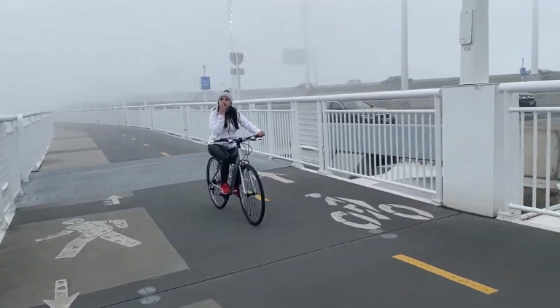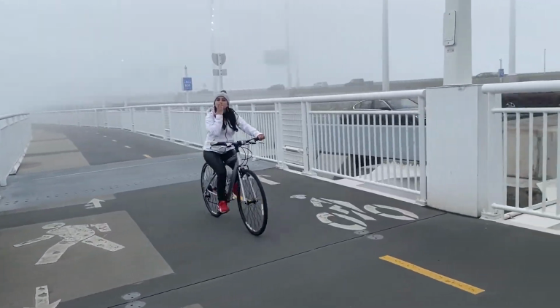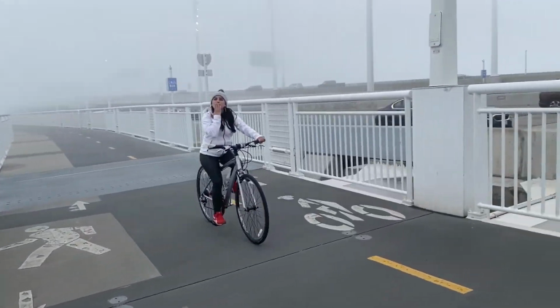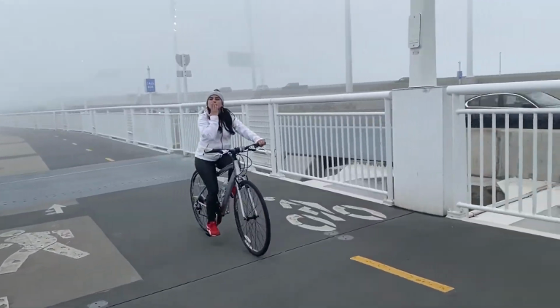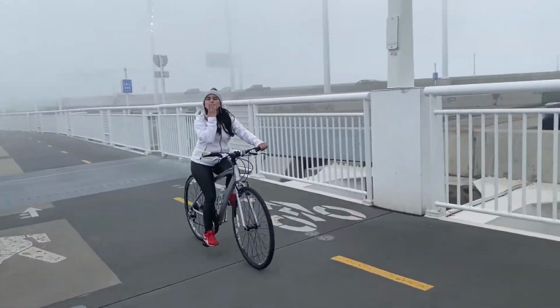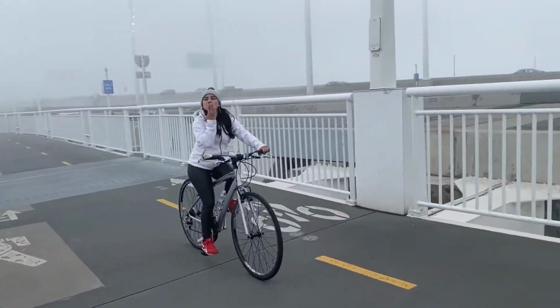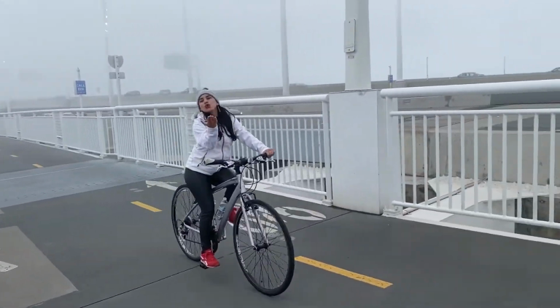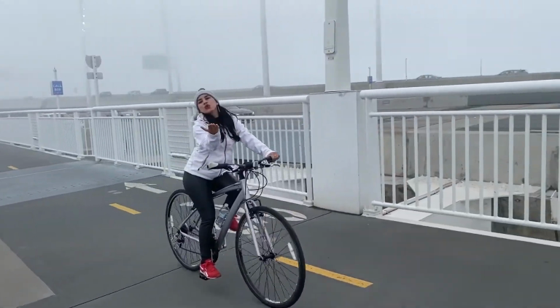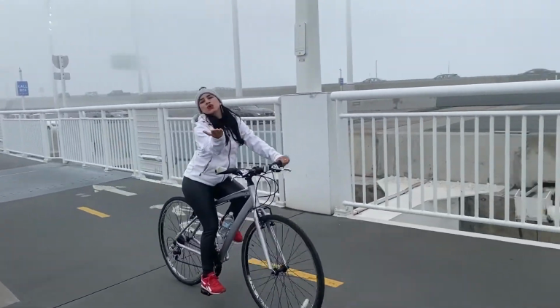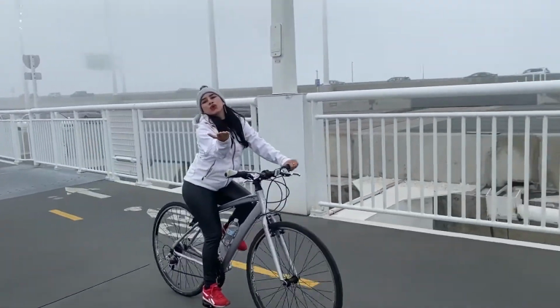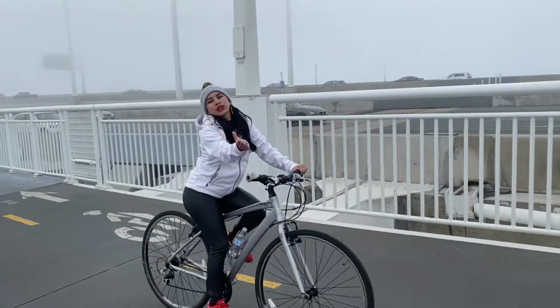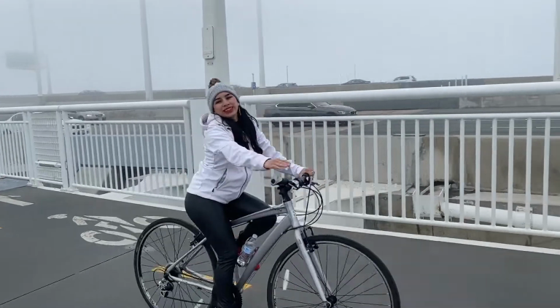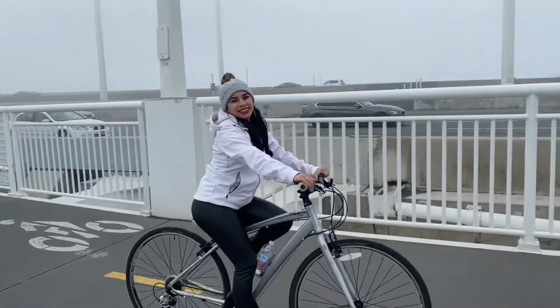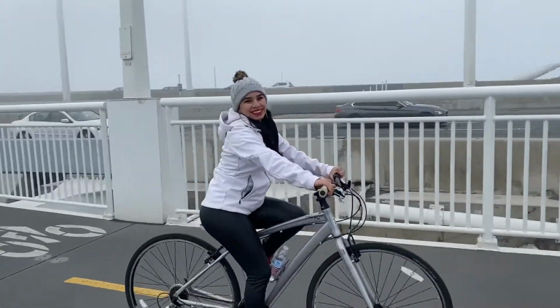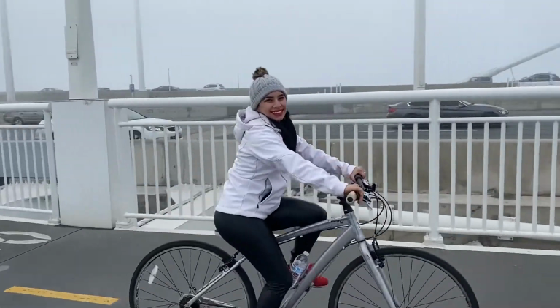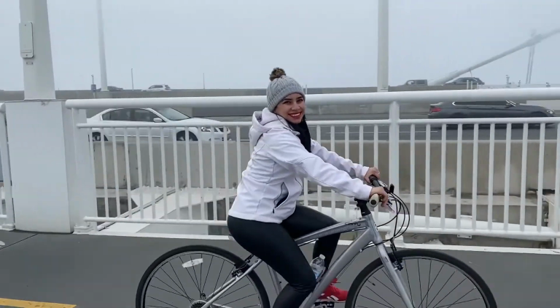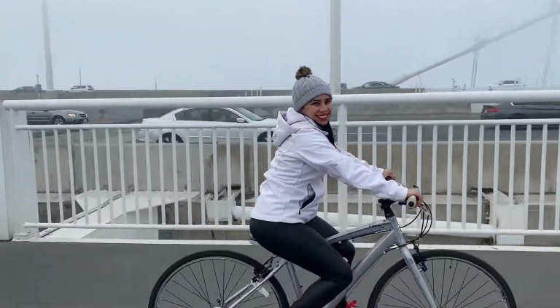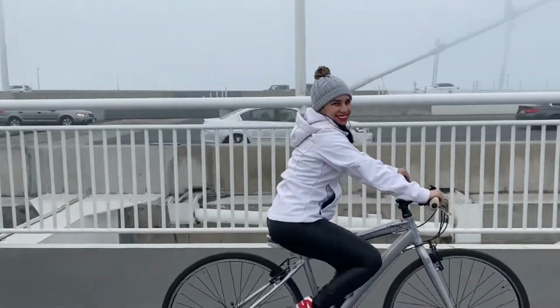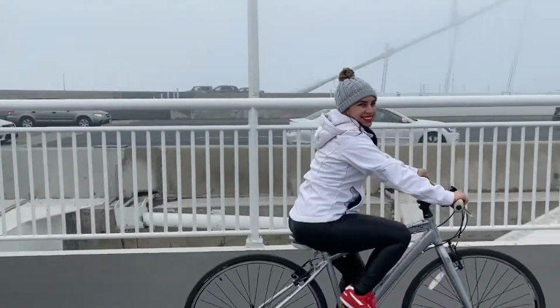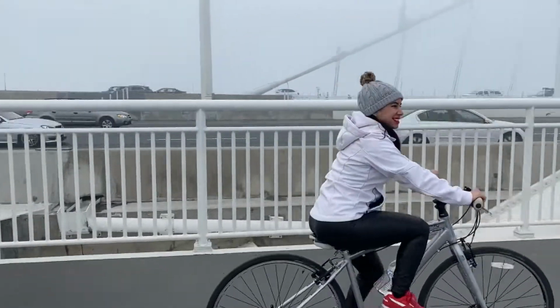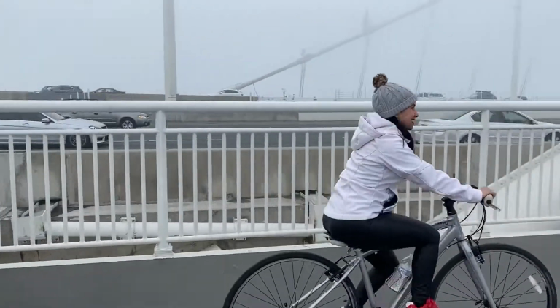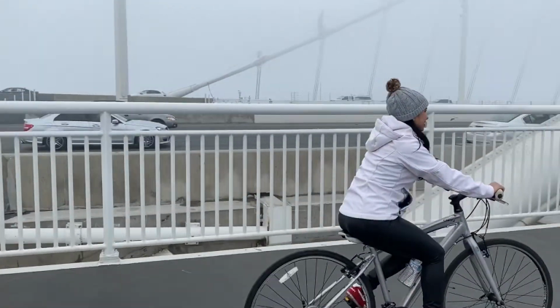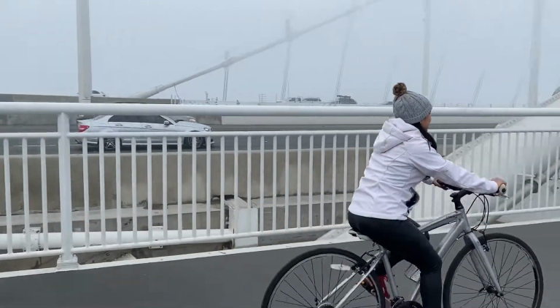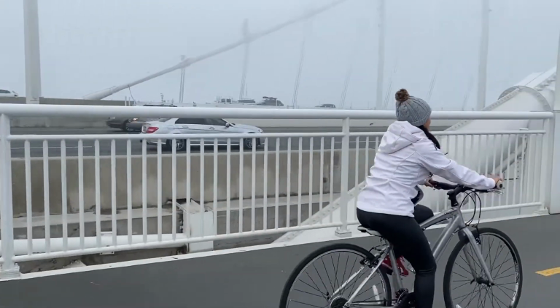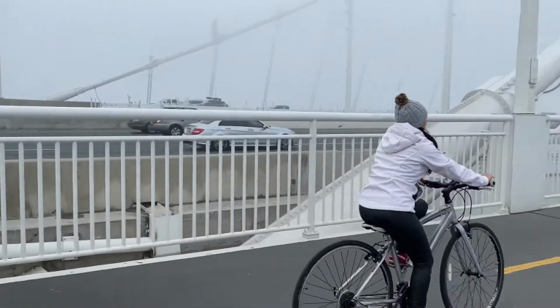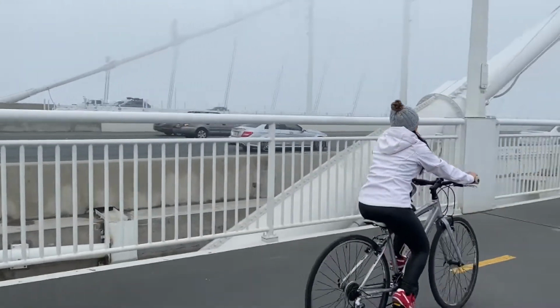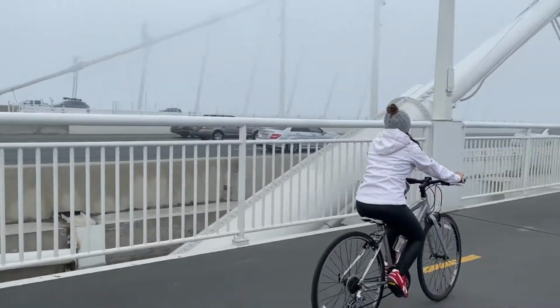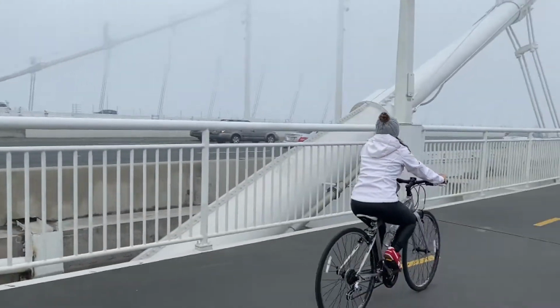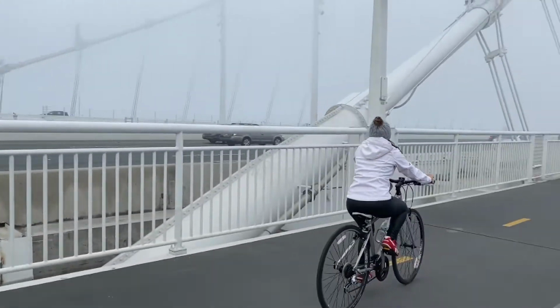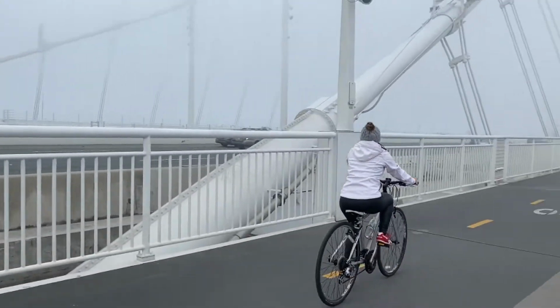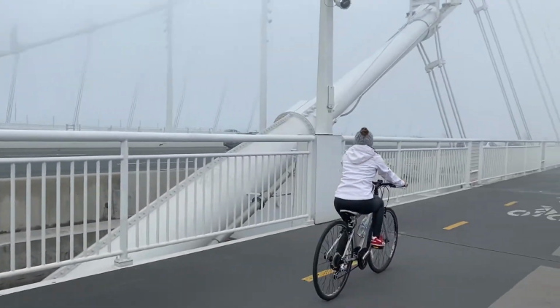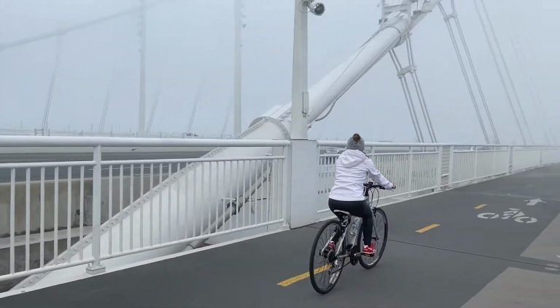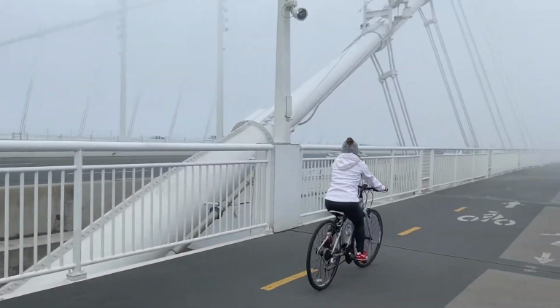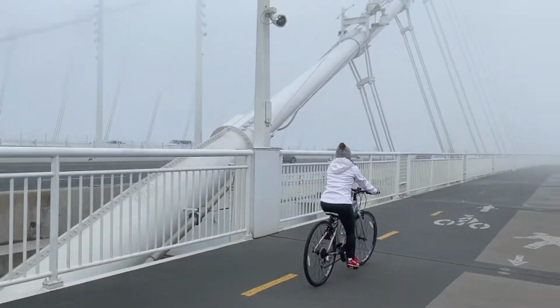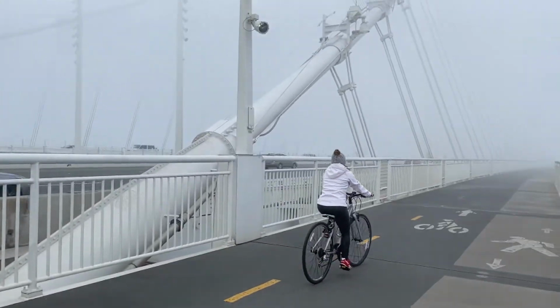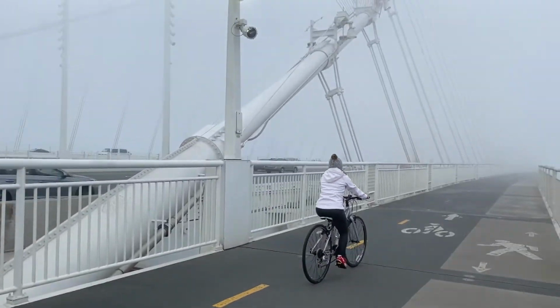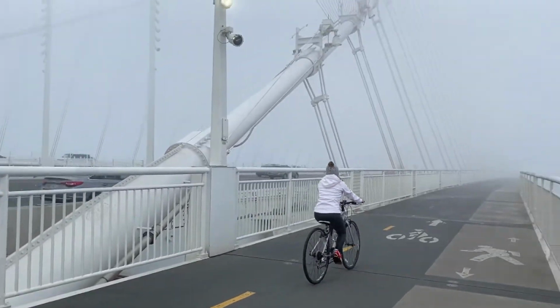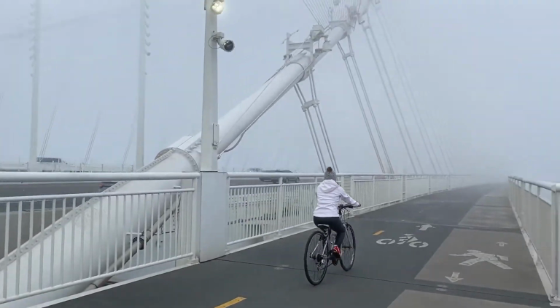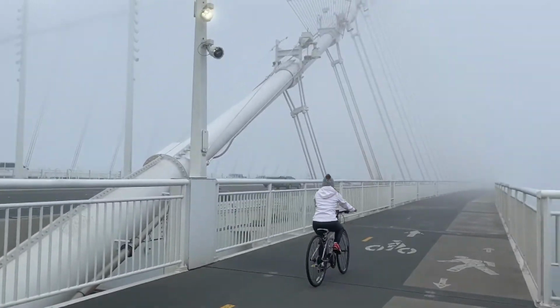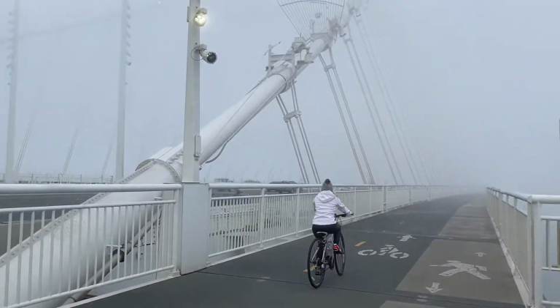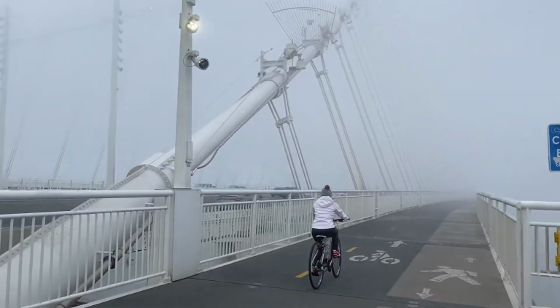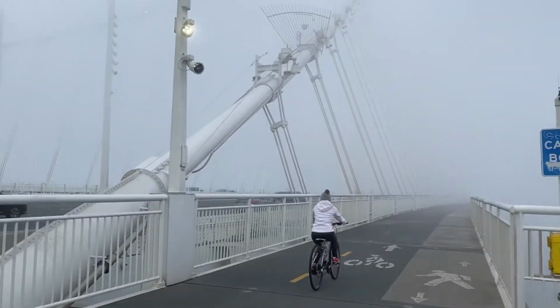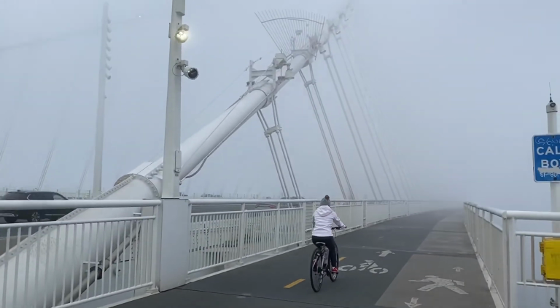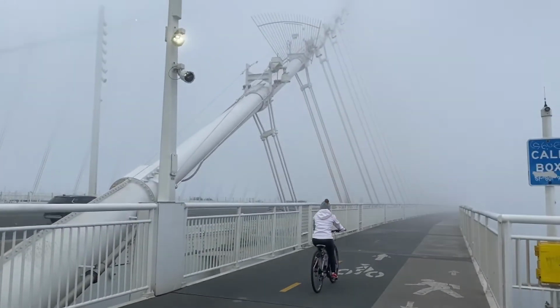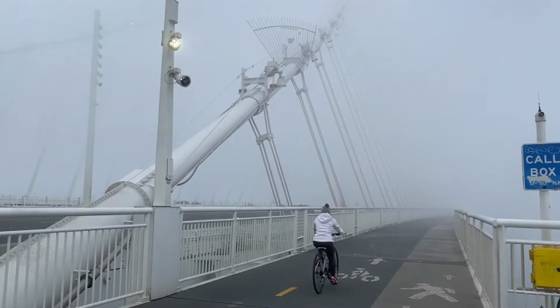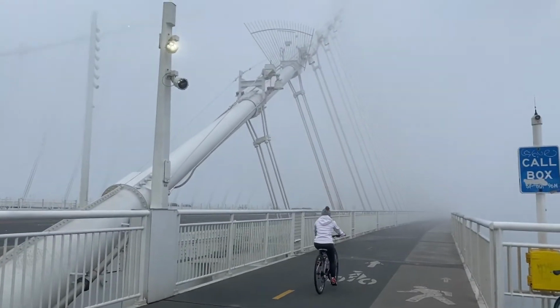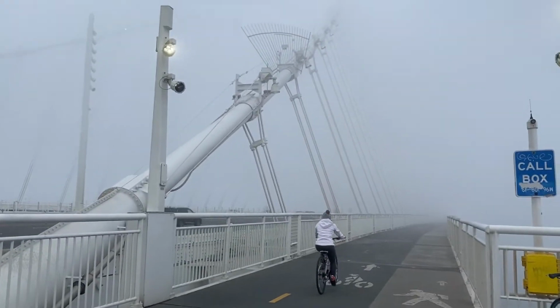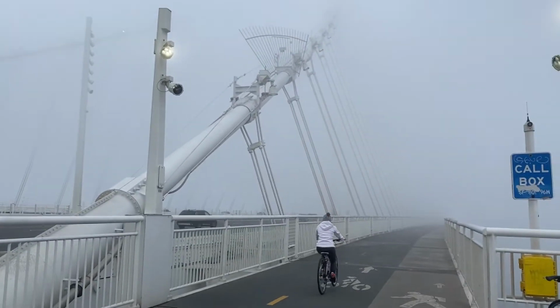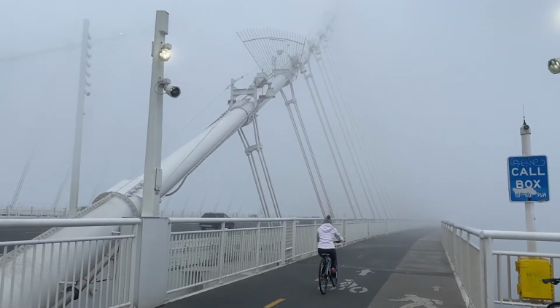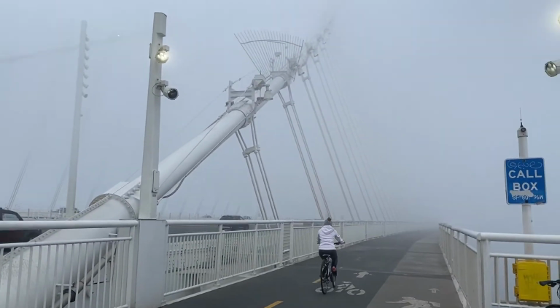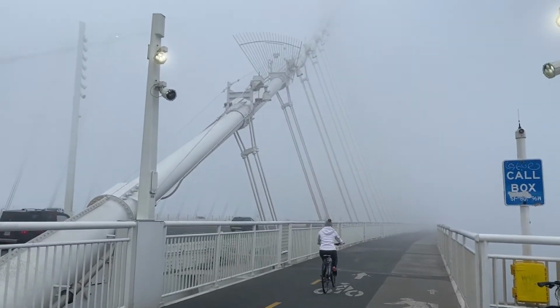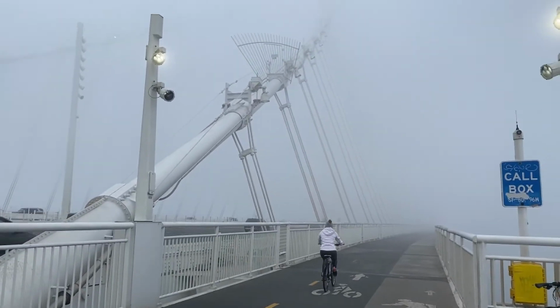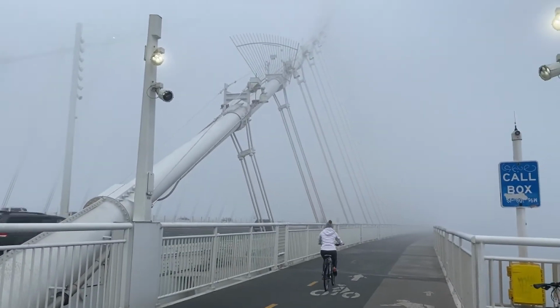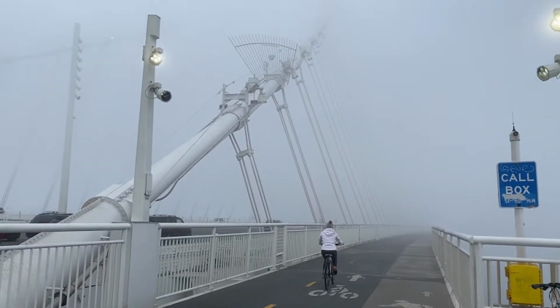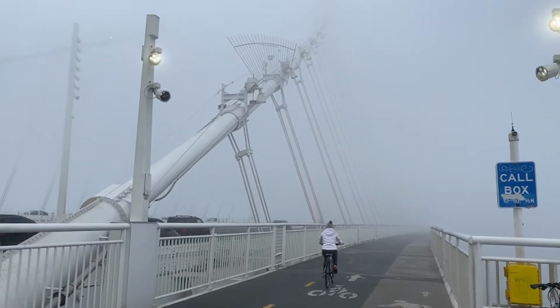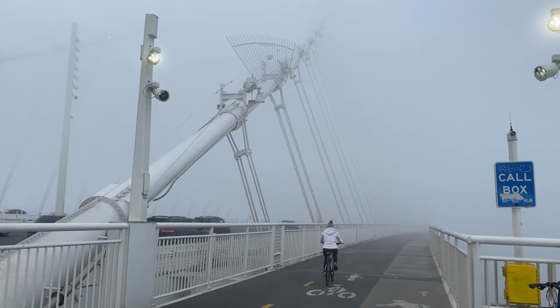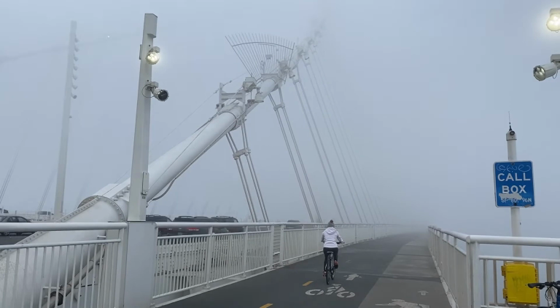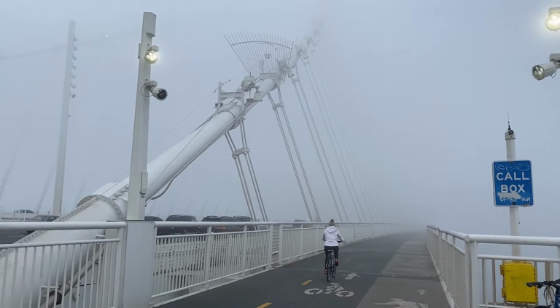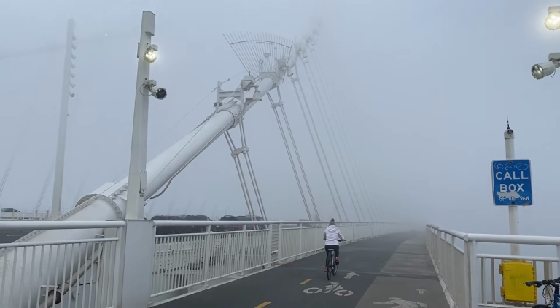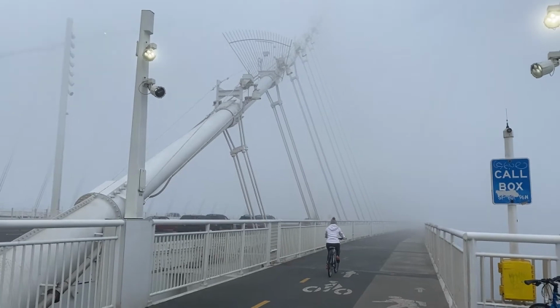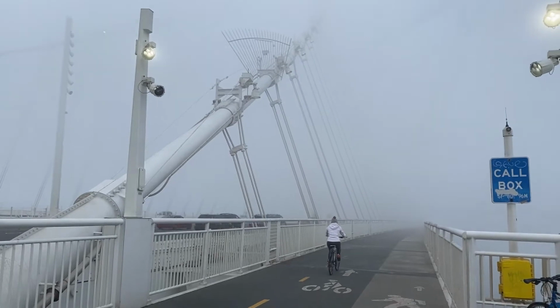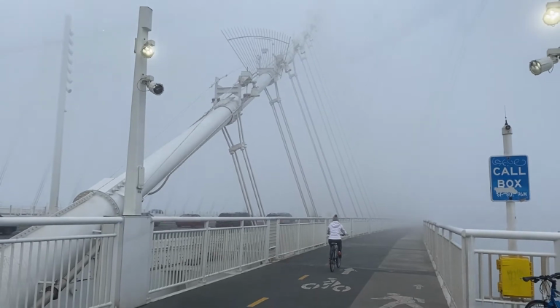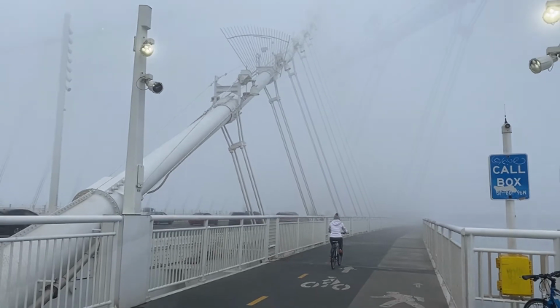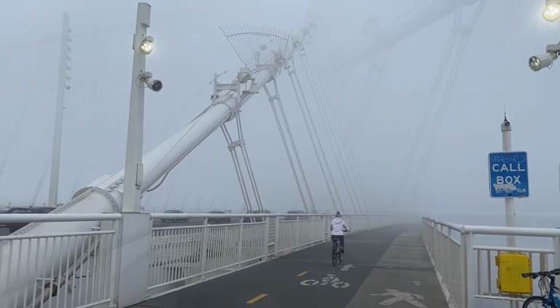You can walk, bike, or run across the new span of the Bay Bridge. You would definitely get your workout in for the day.